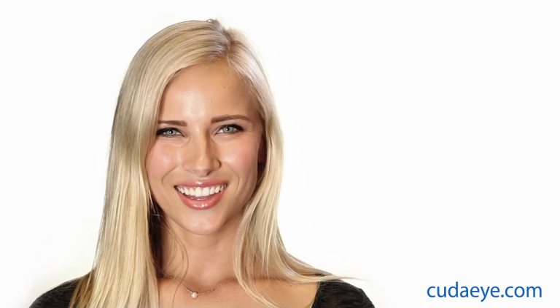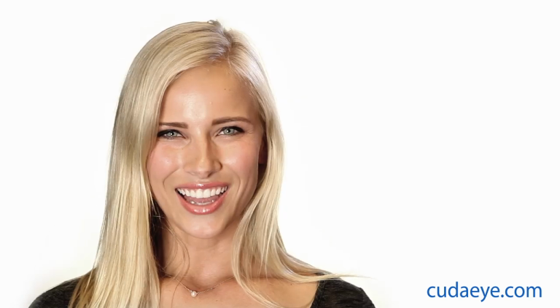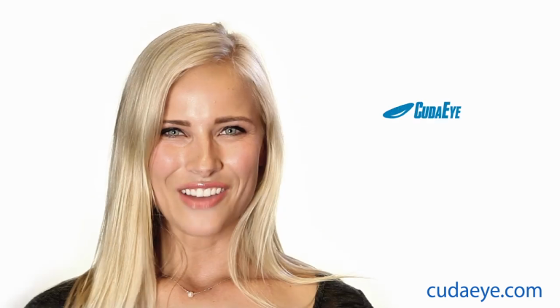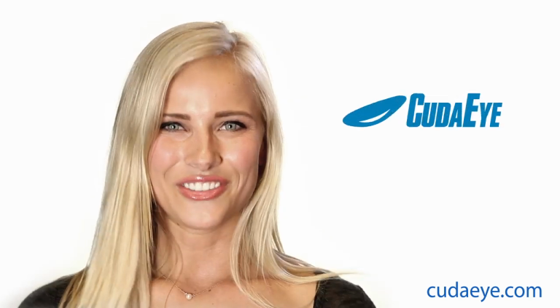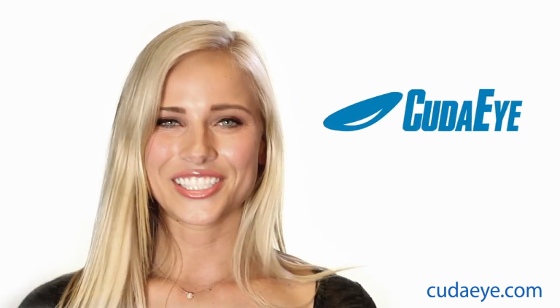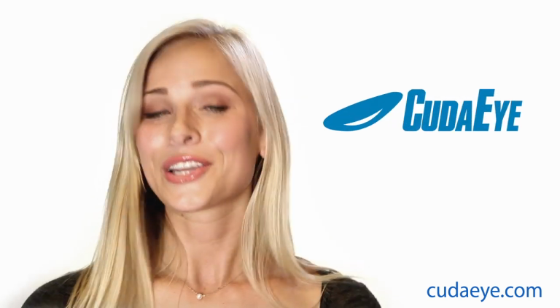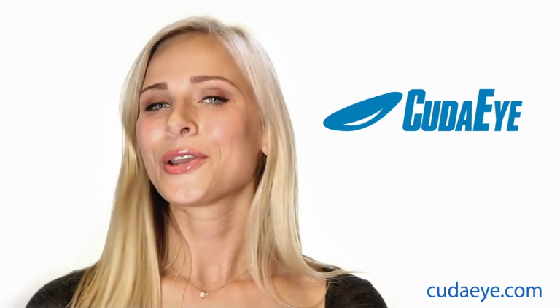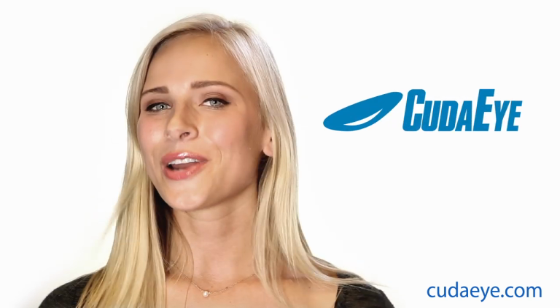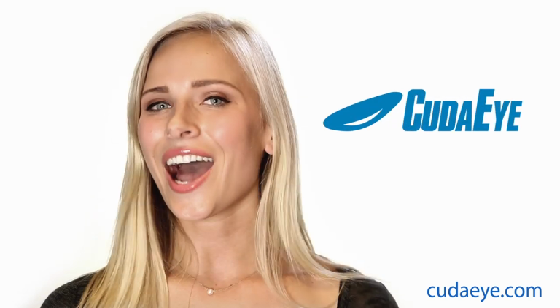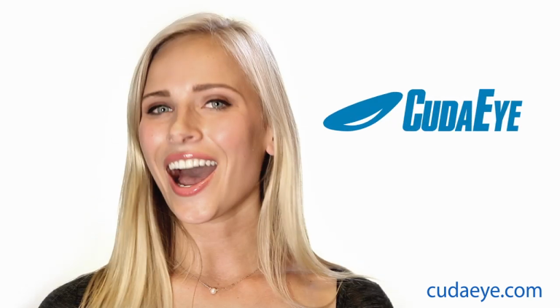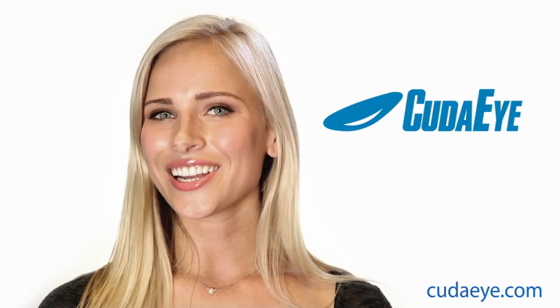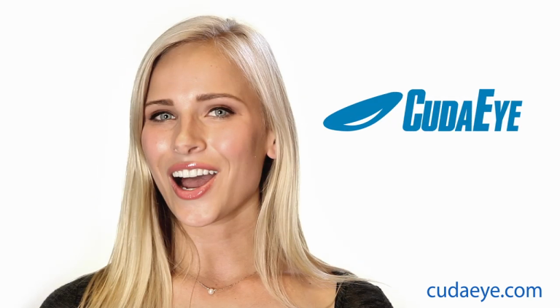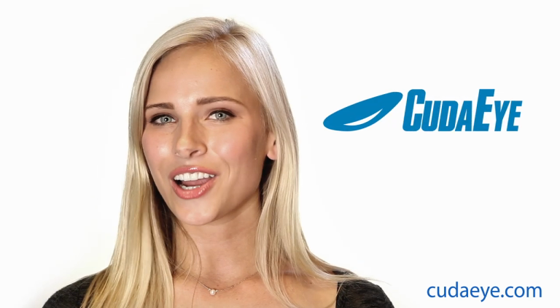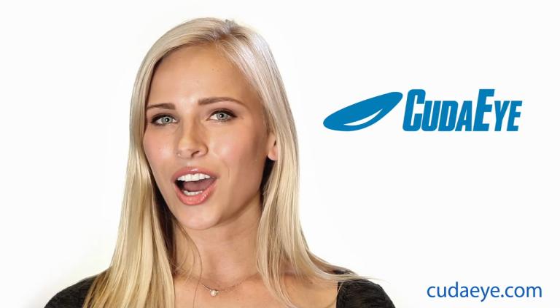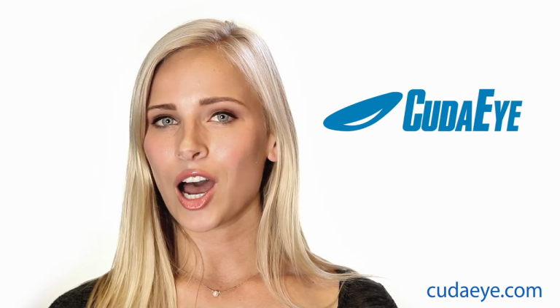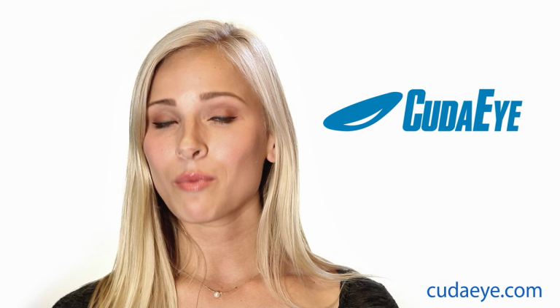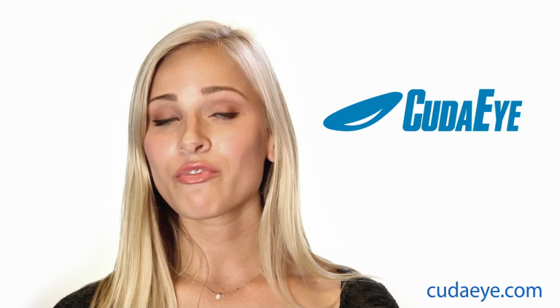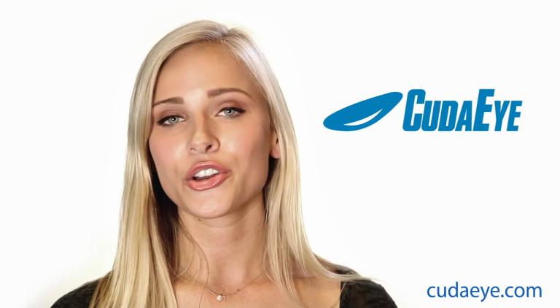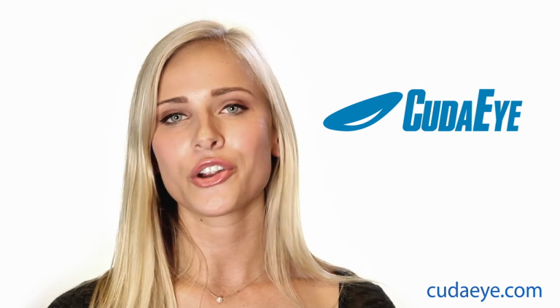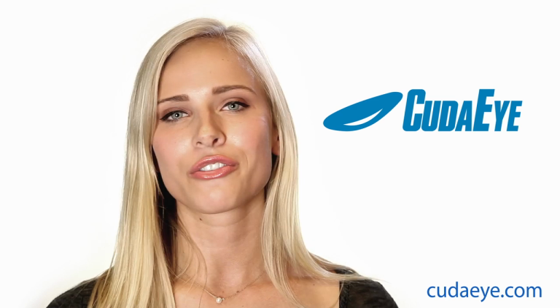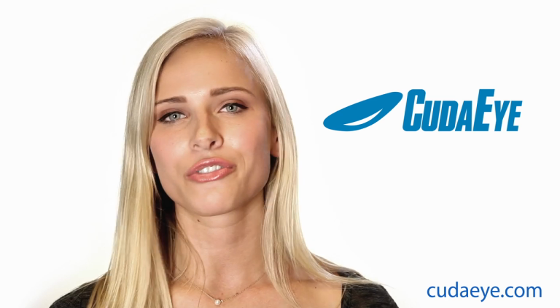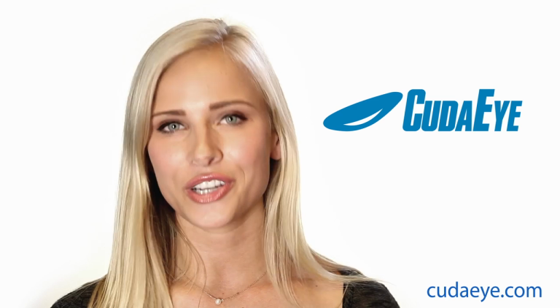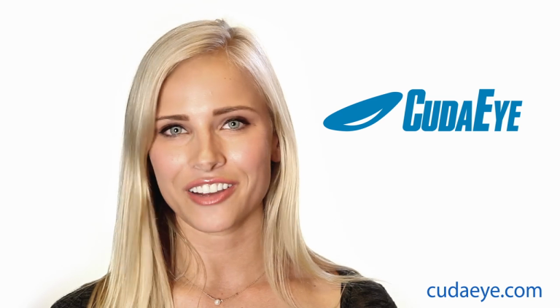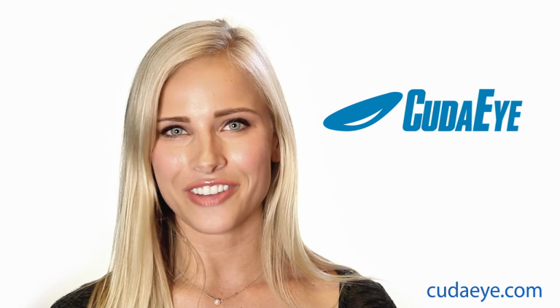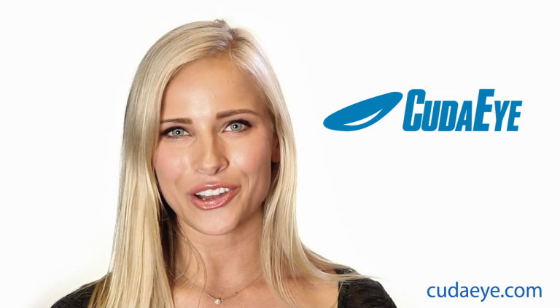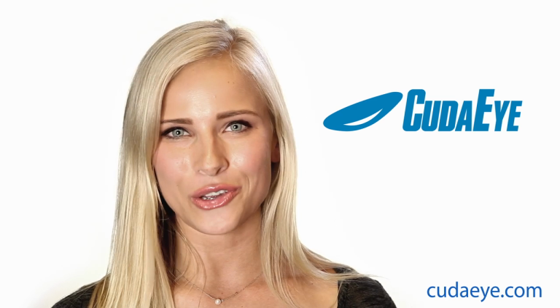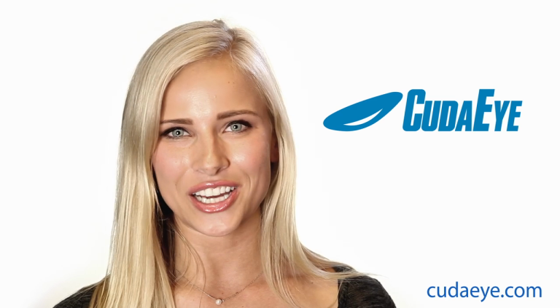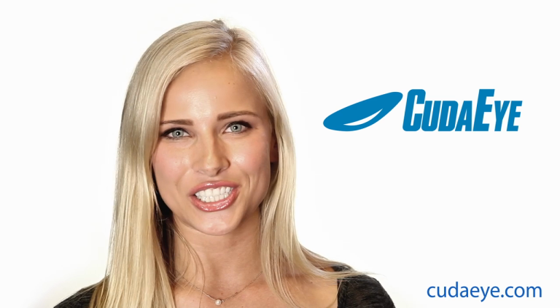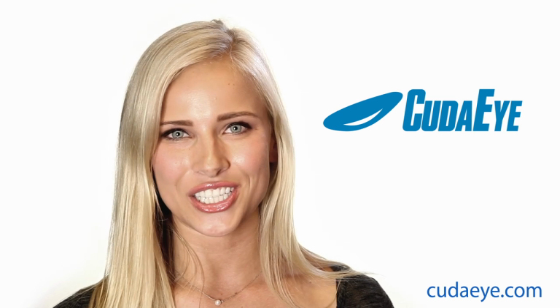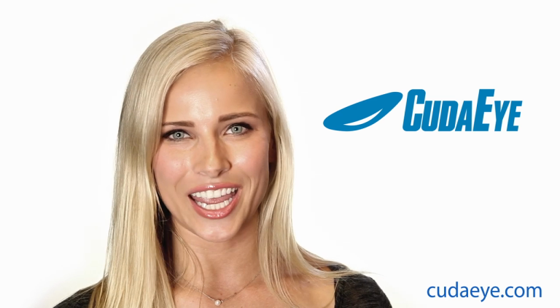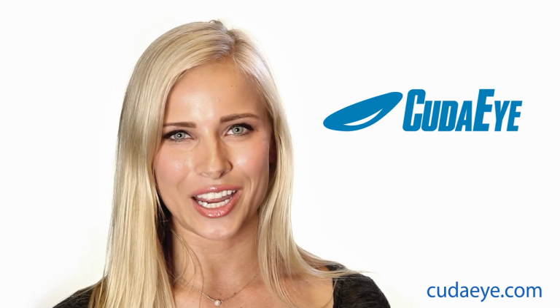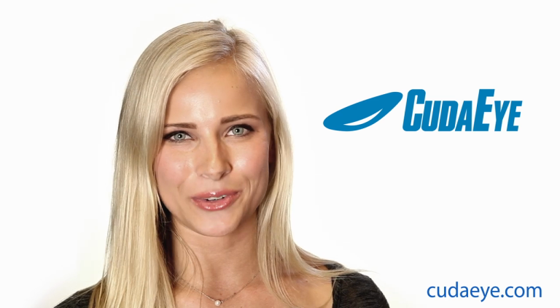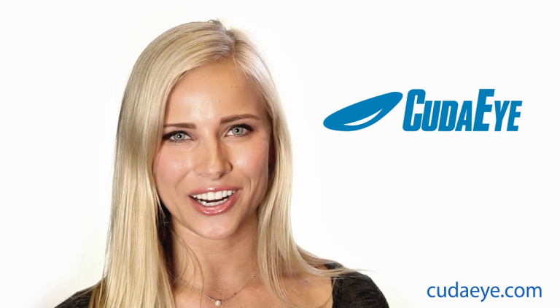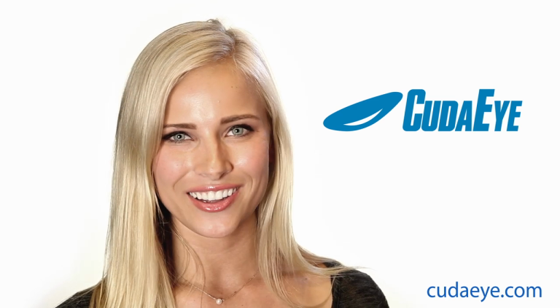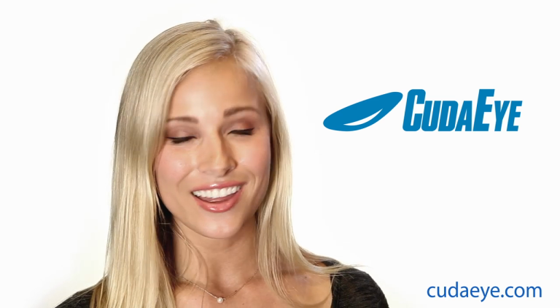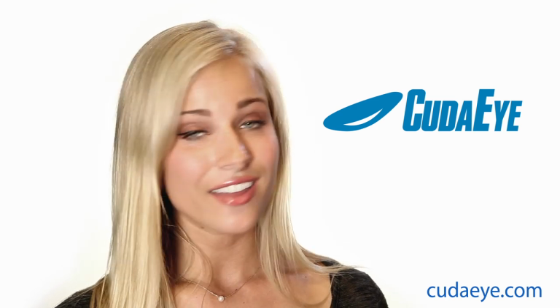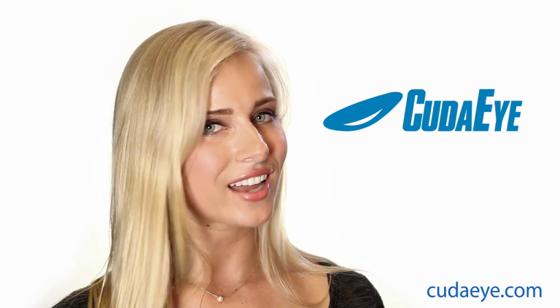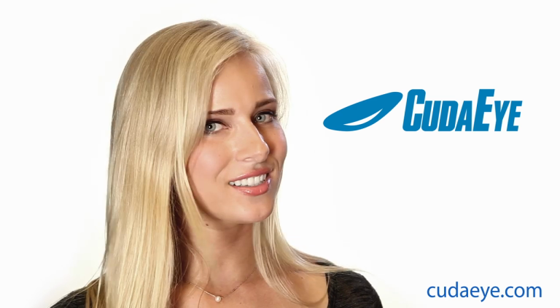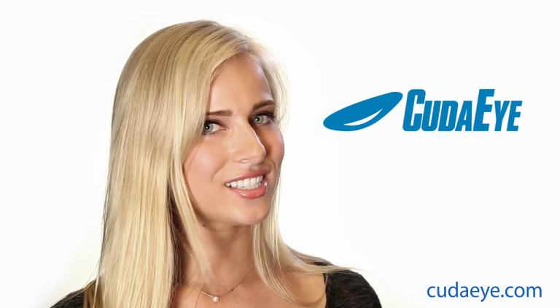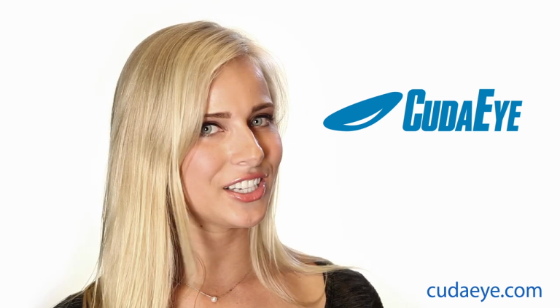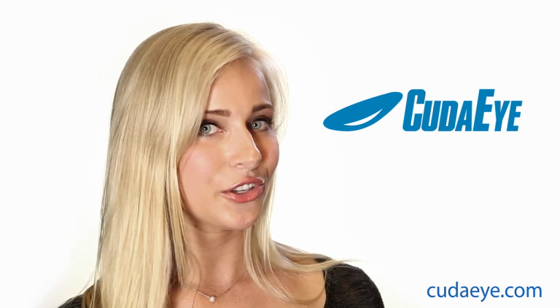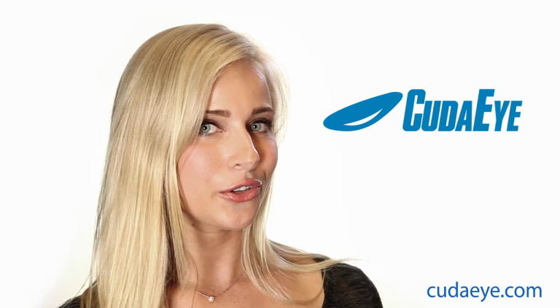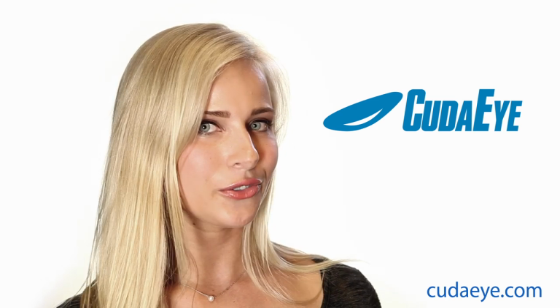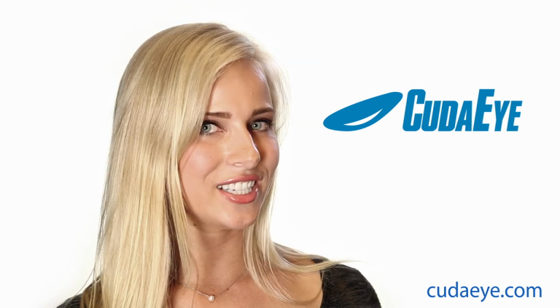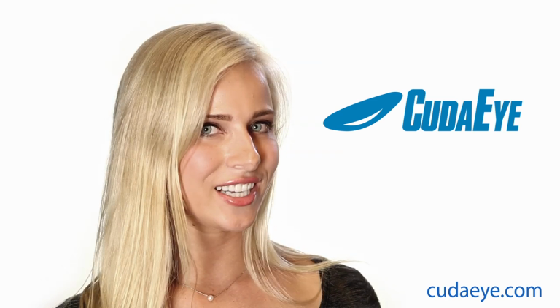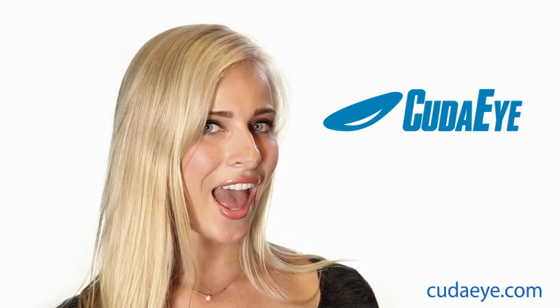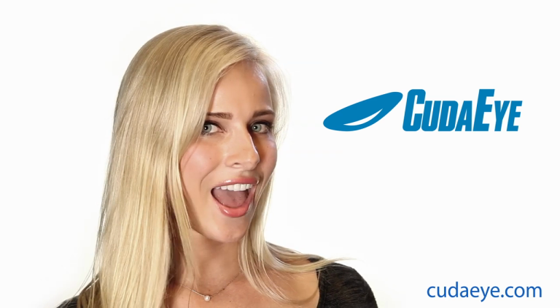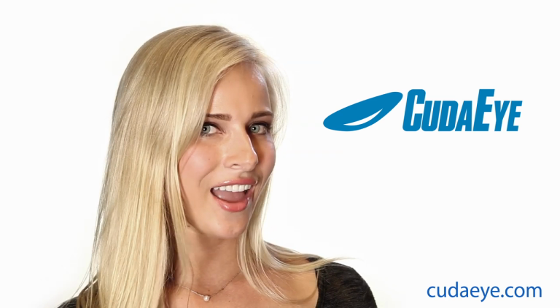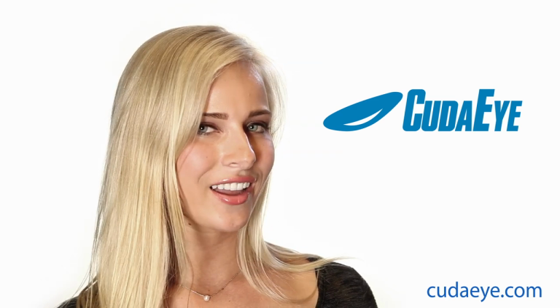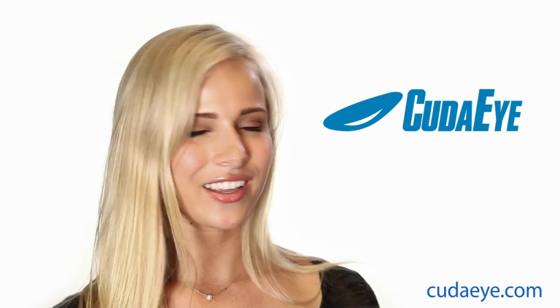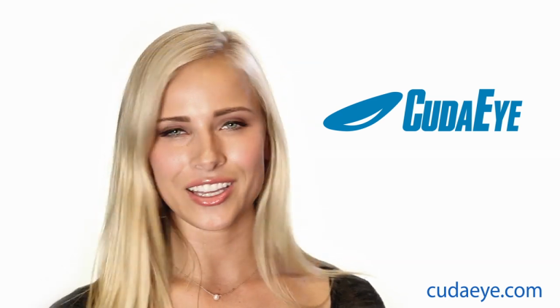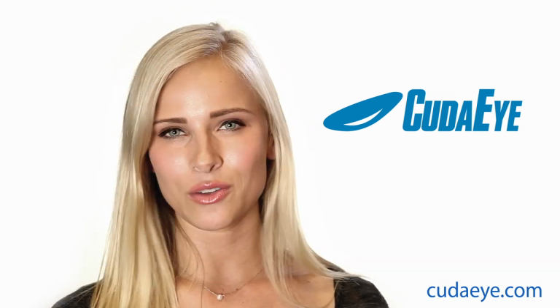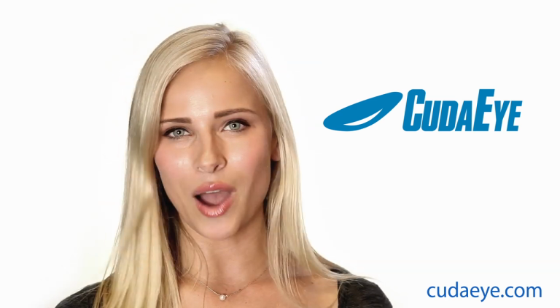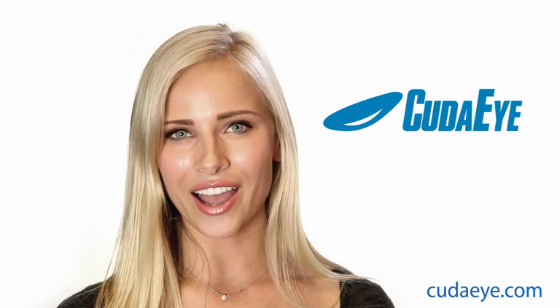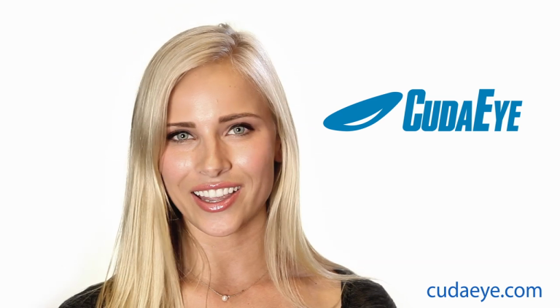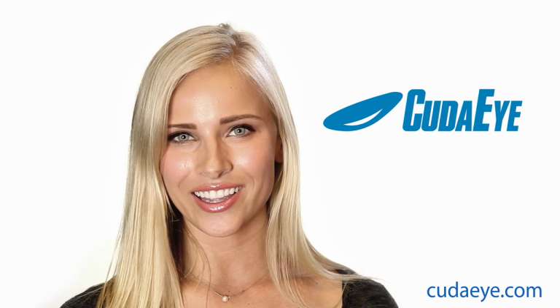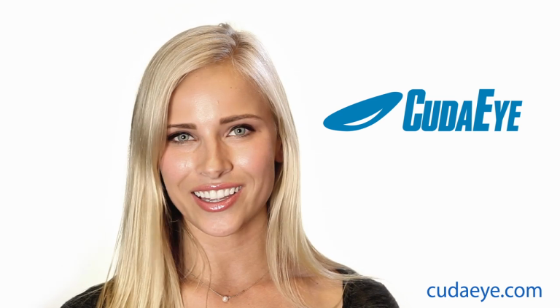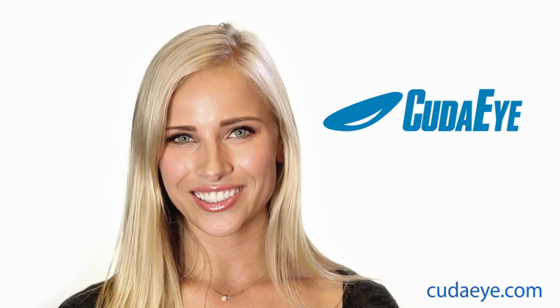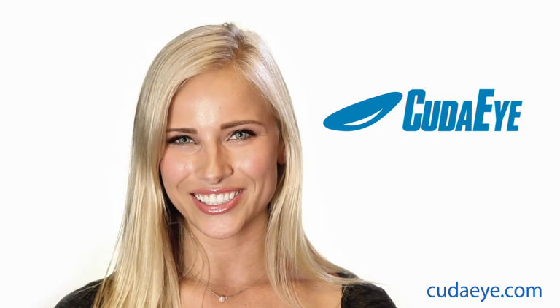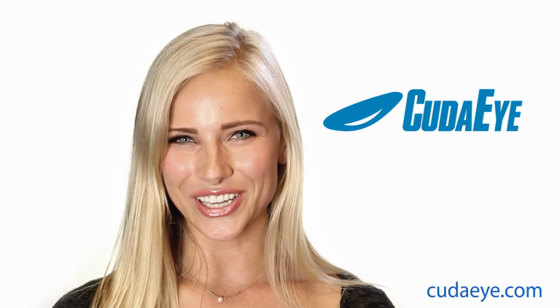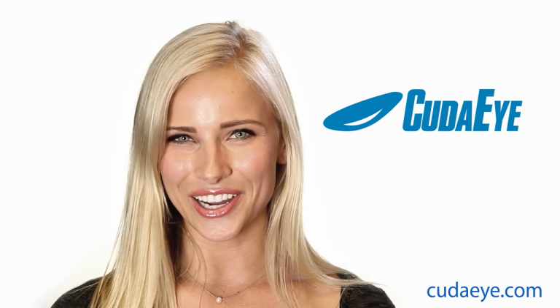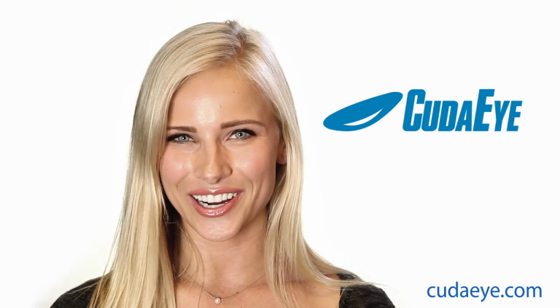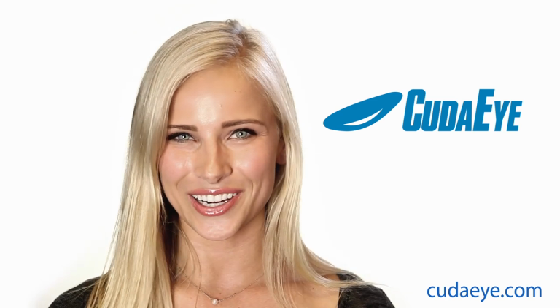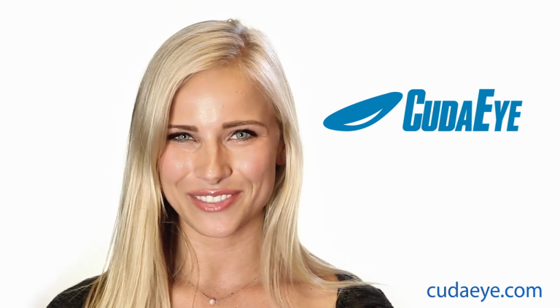Visit CudaEye.com for your free evaluation camera. That's C-U-D-A-E-Y-E dot com.